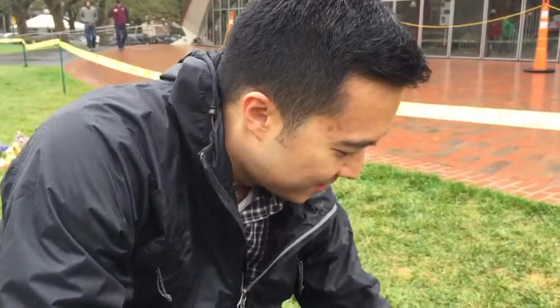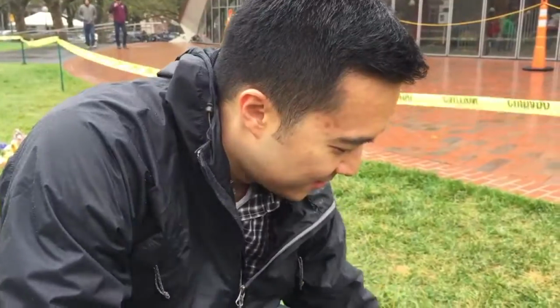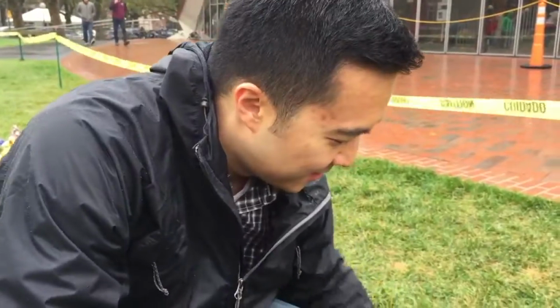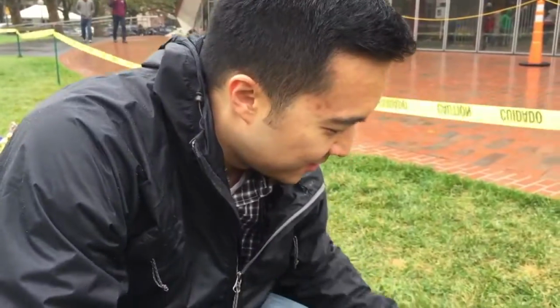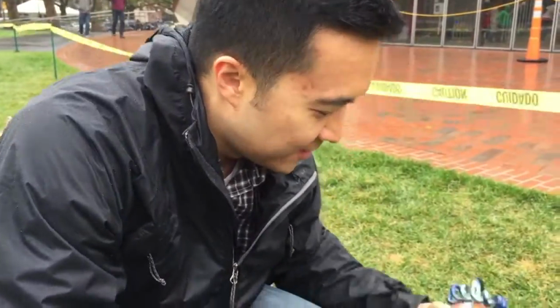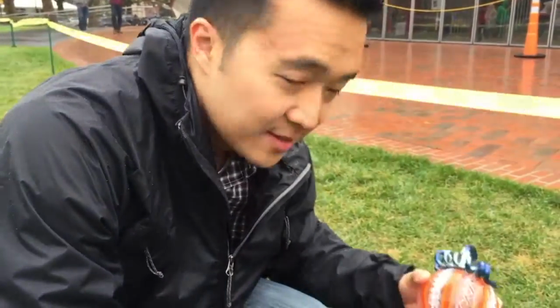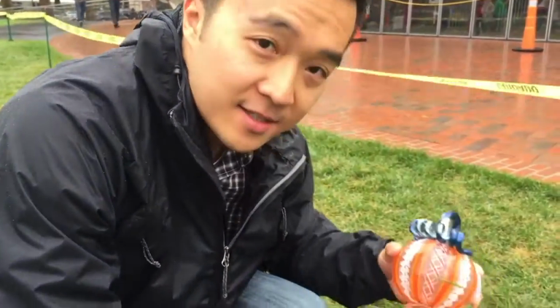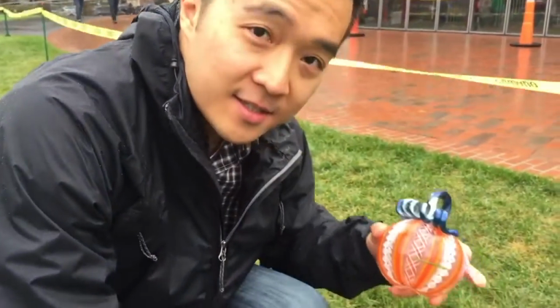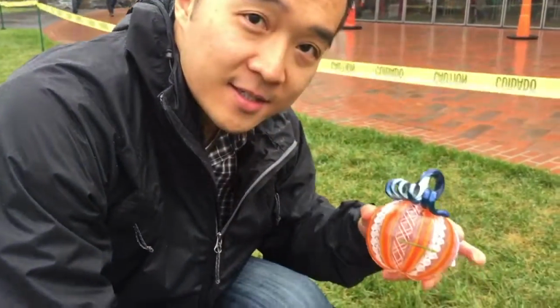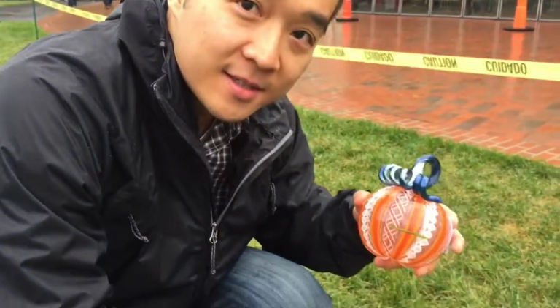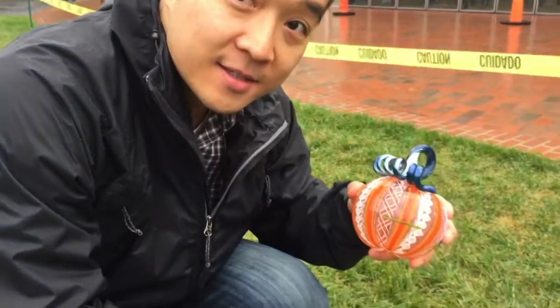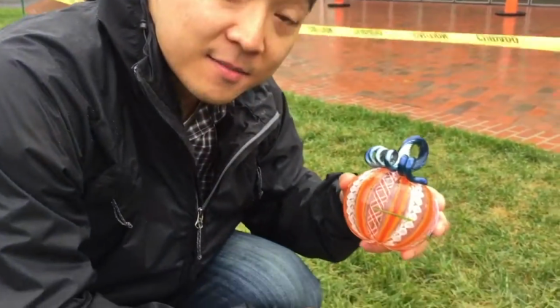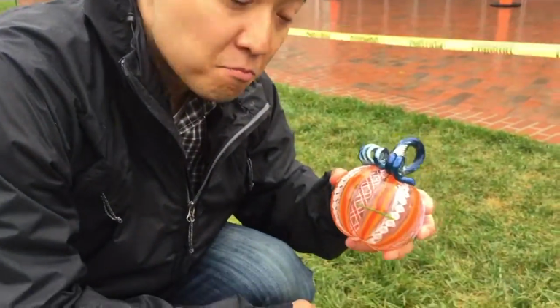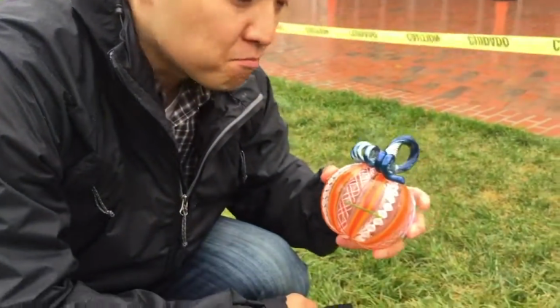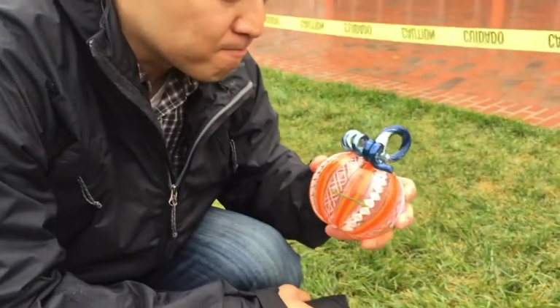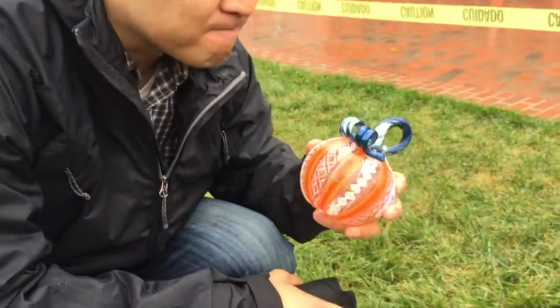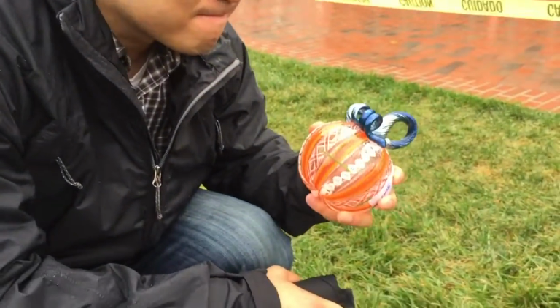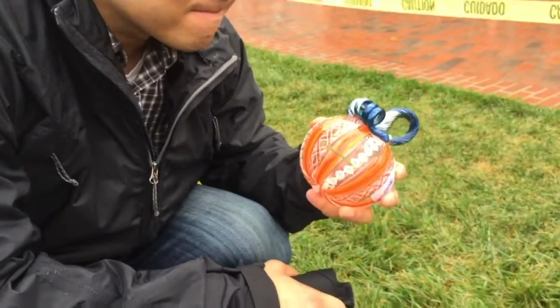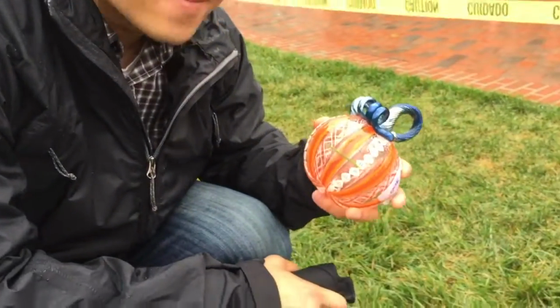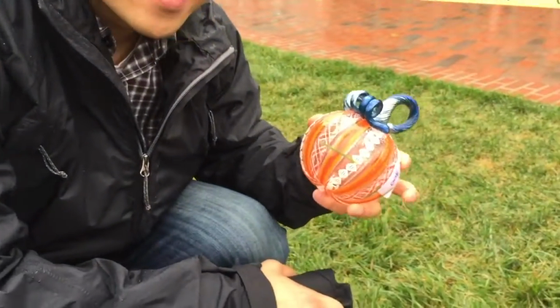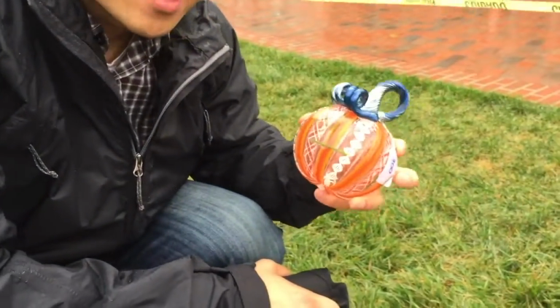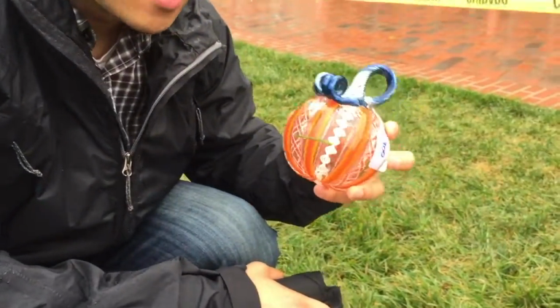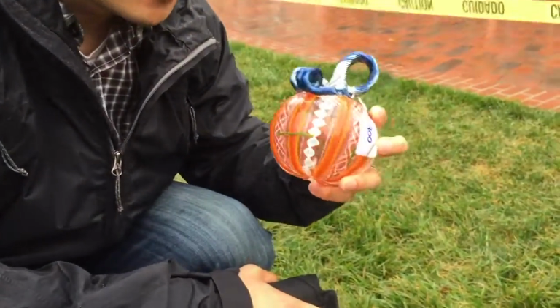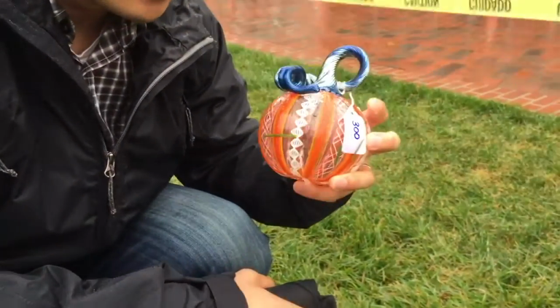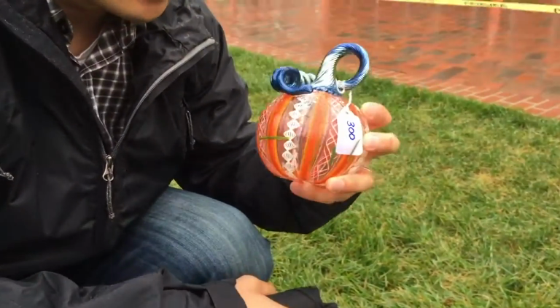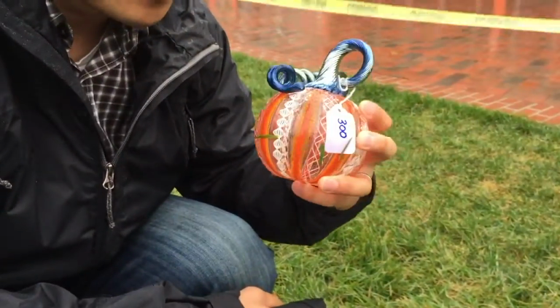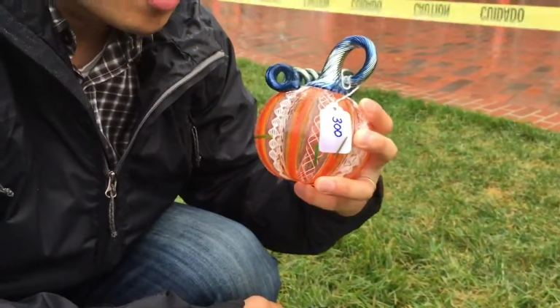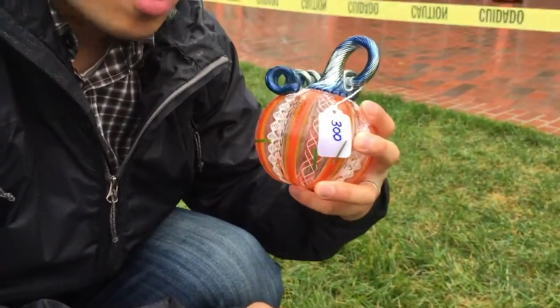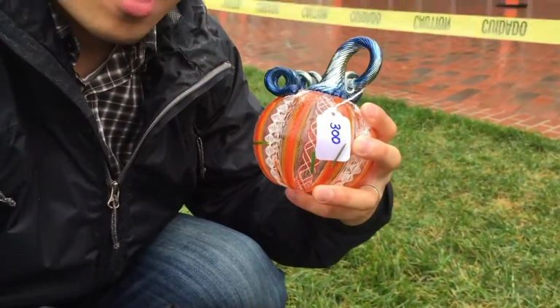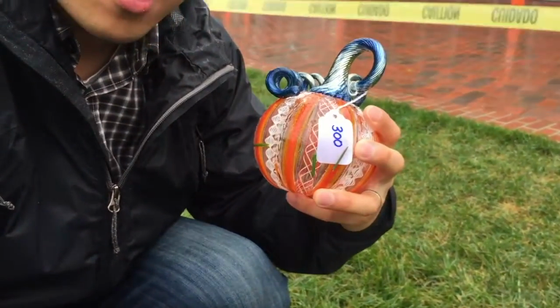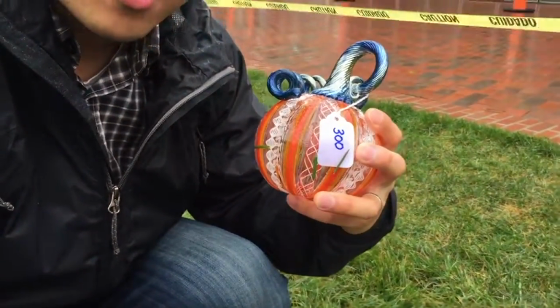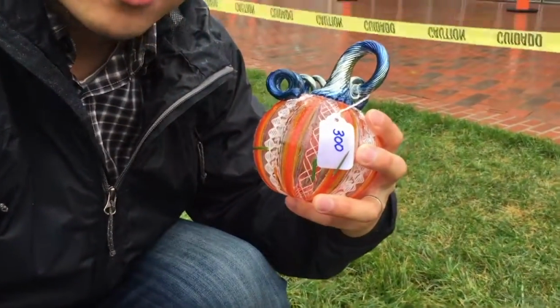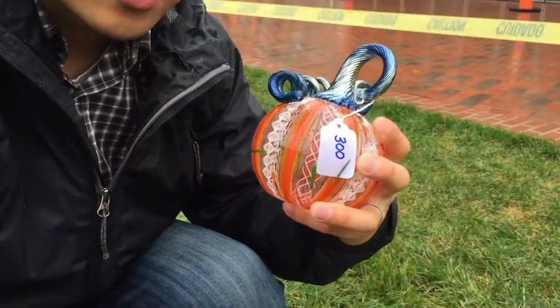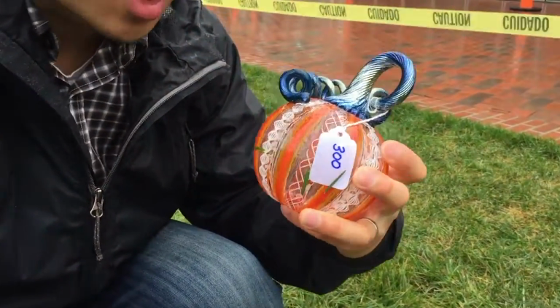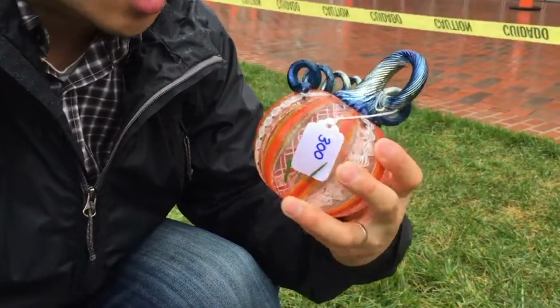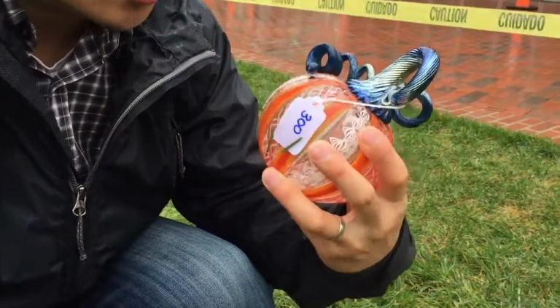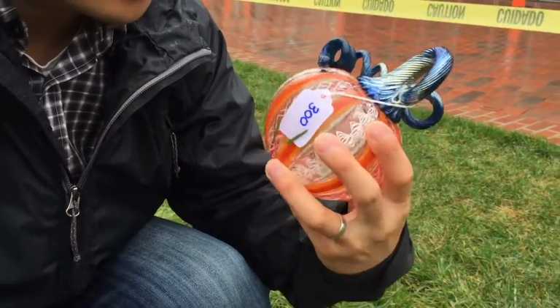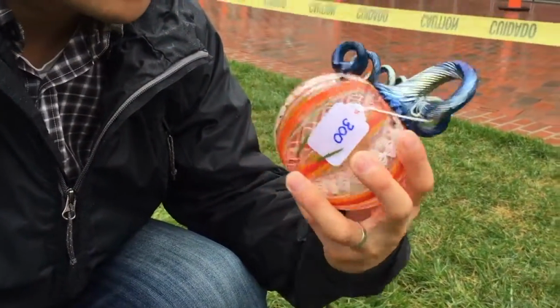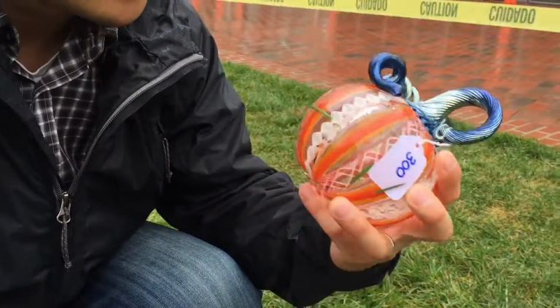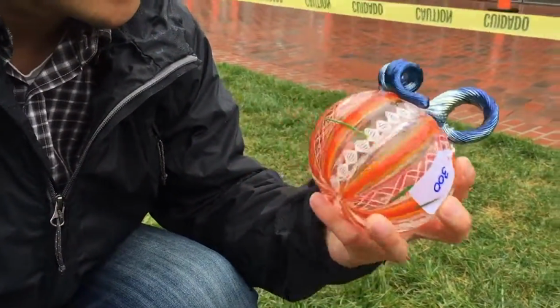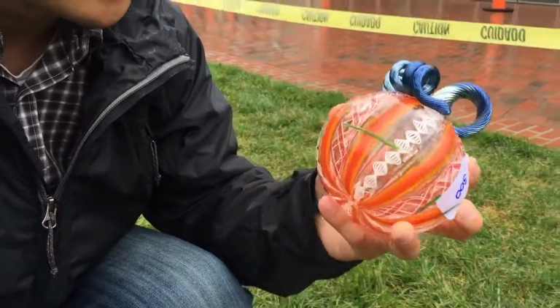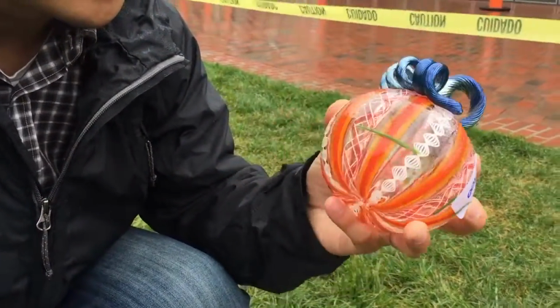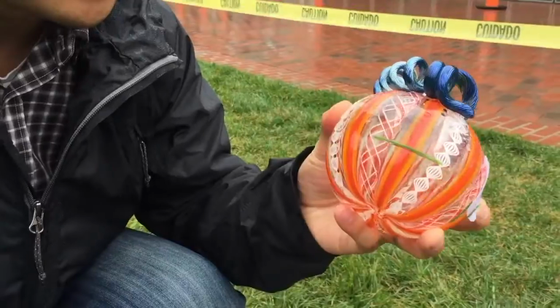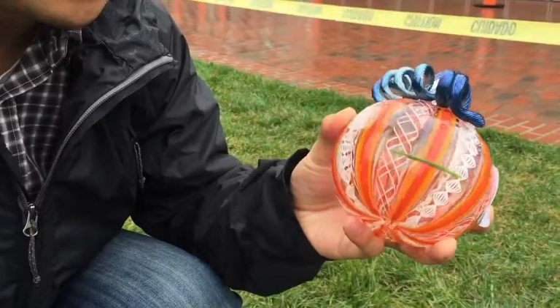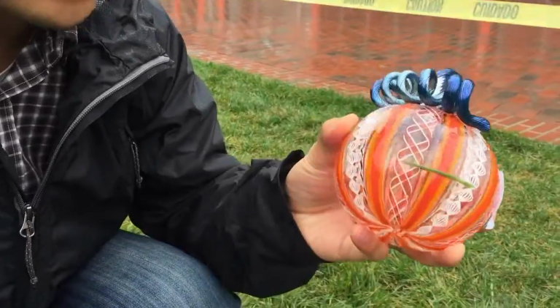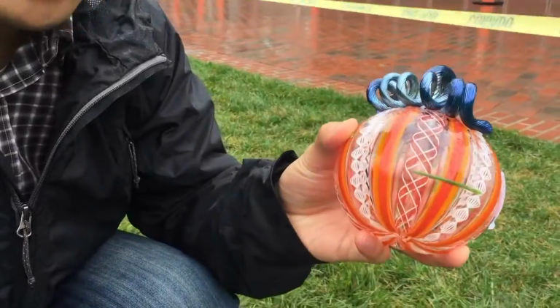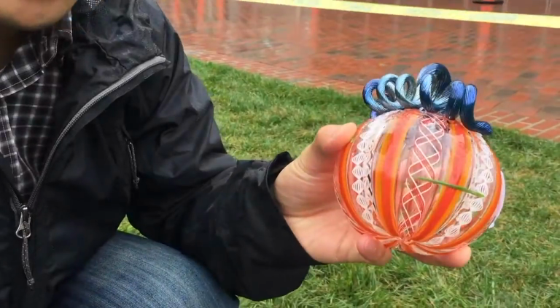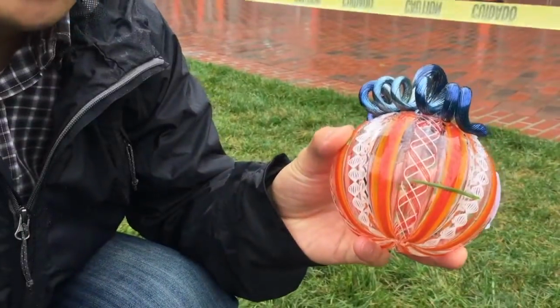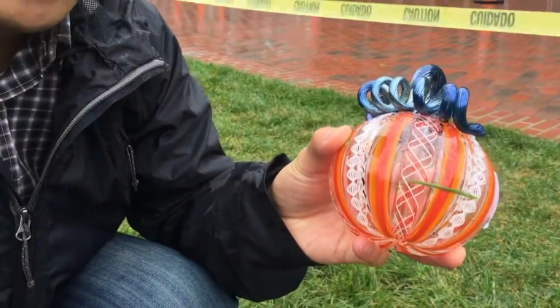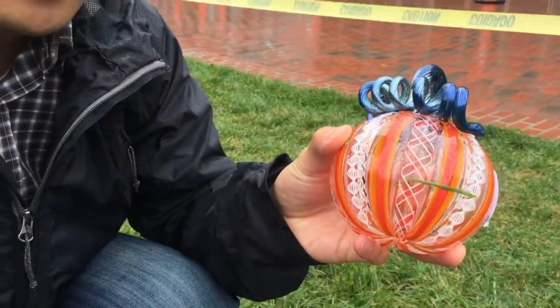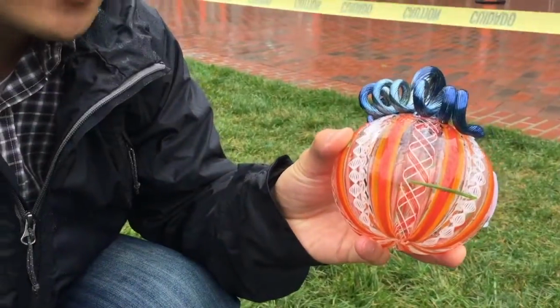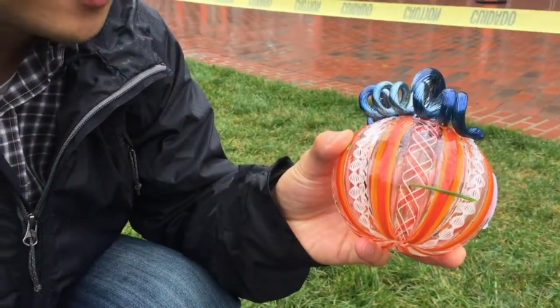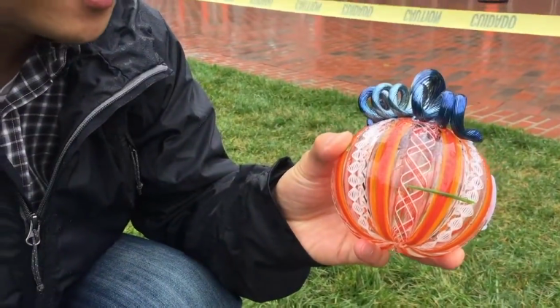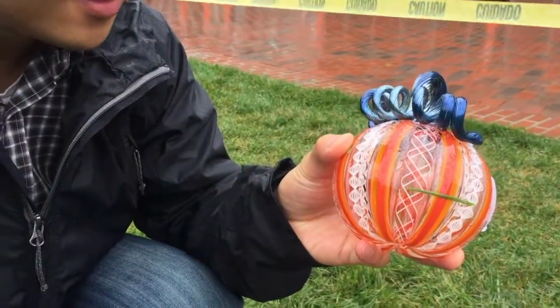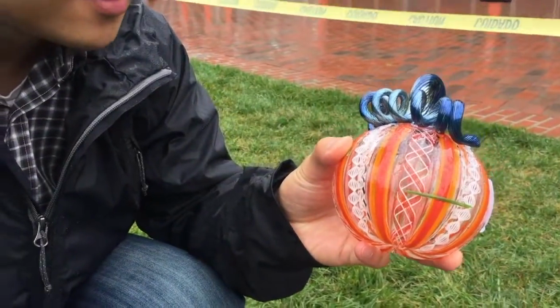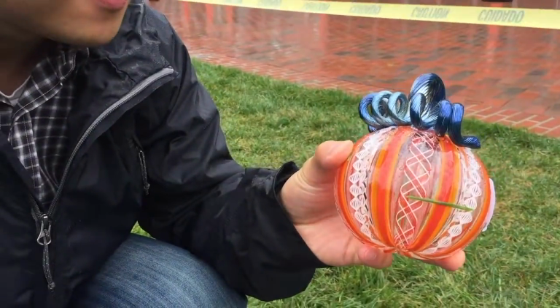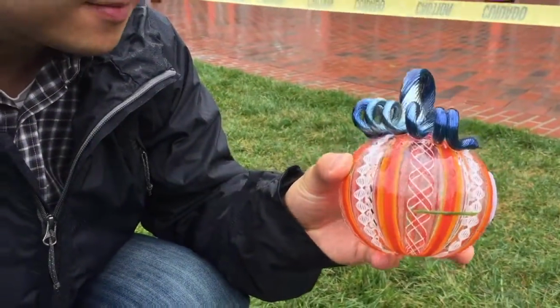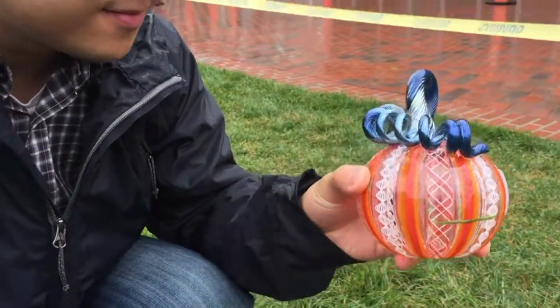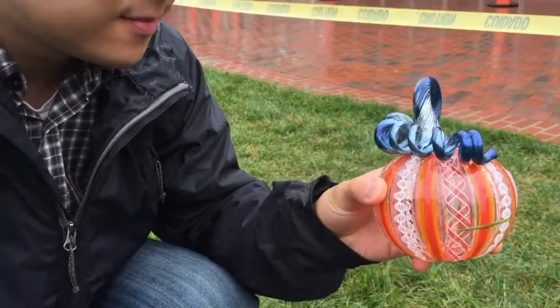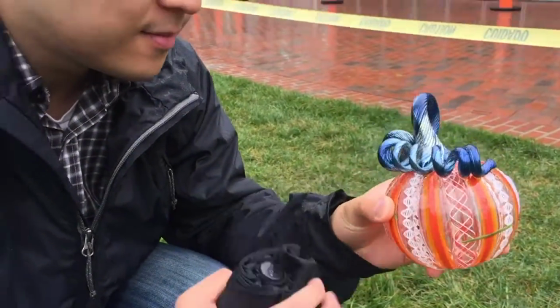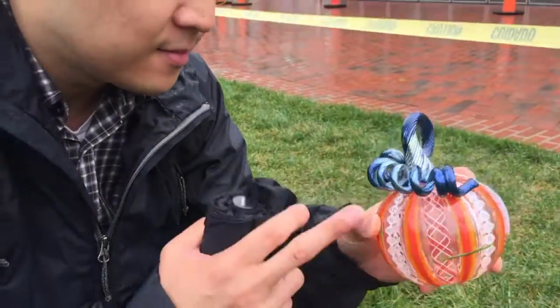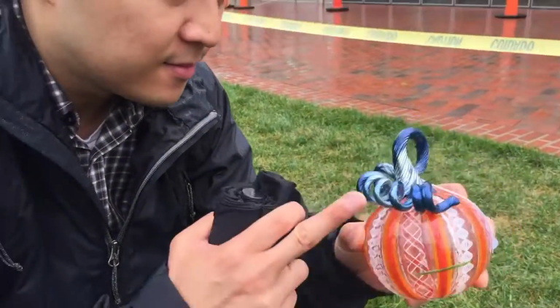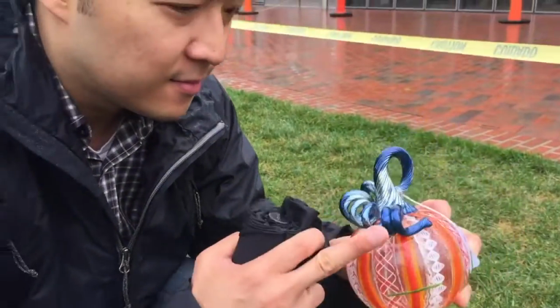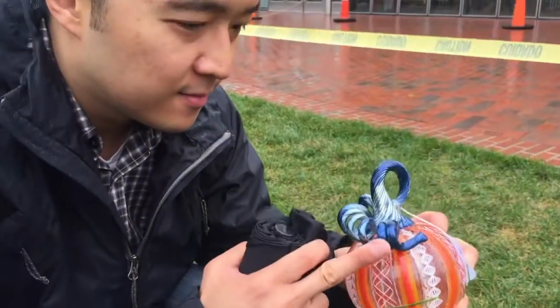James found one he liked and it's really cute. Look at how intricate it is. But it's $300.